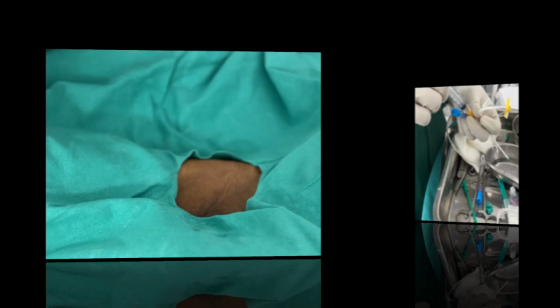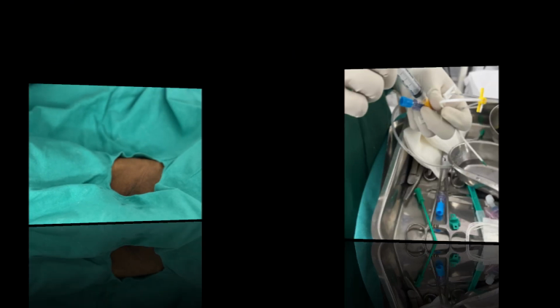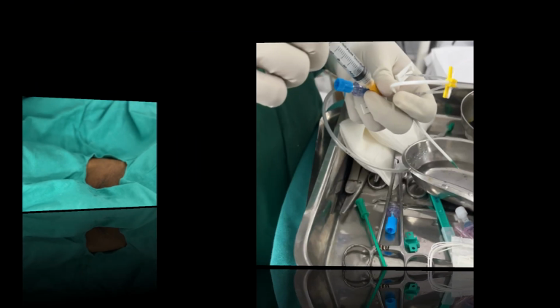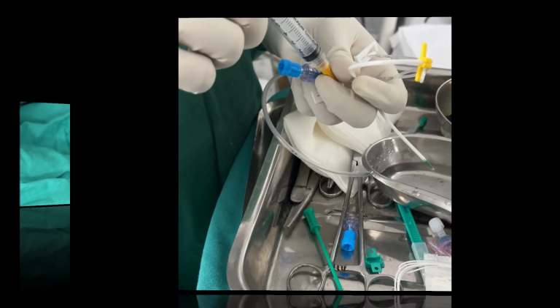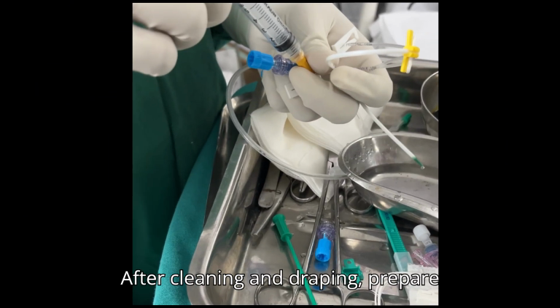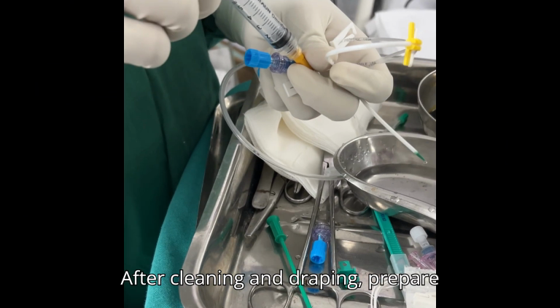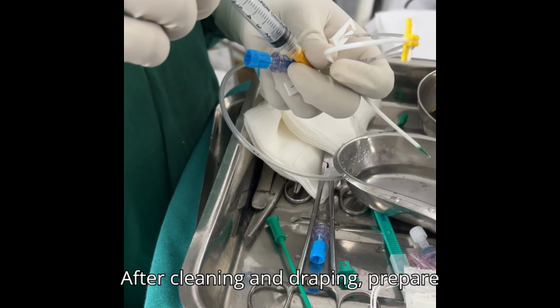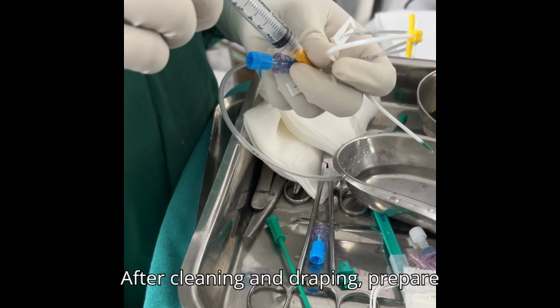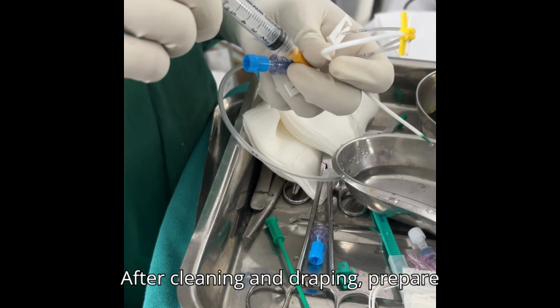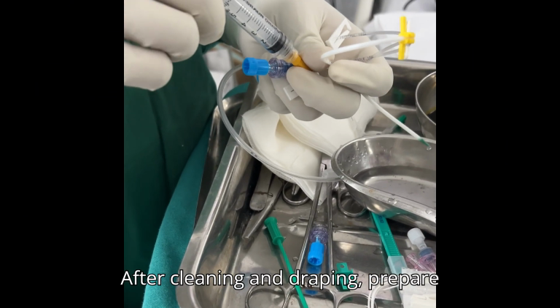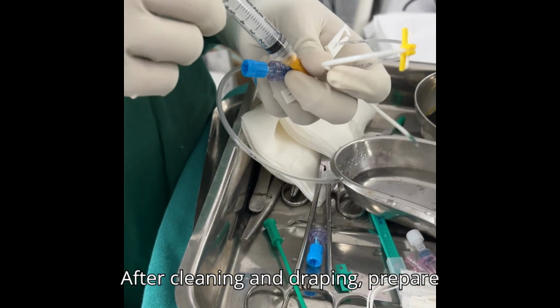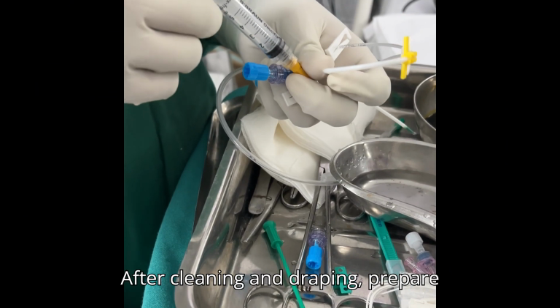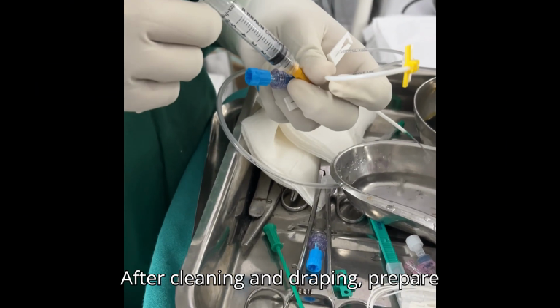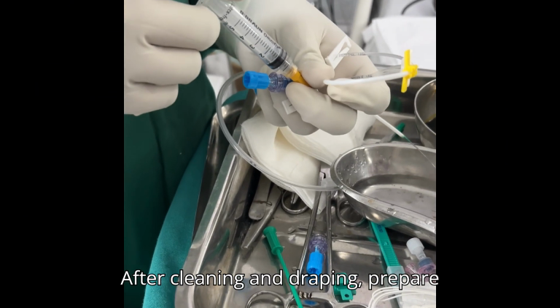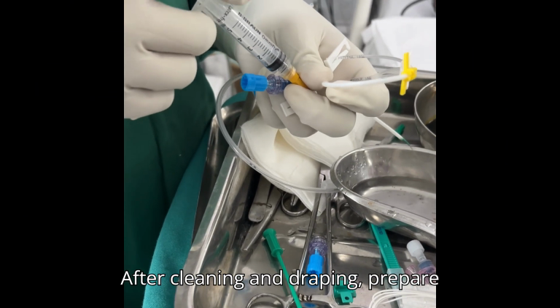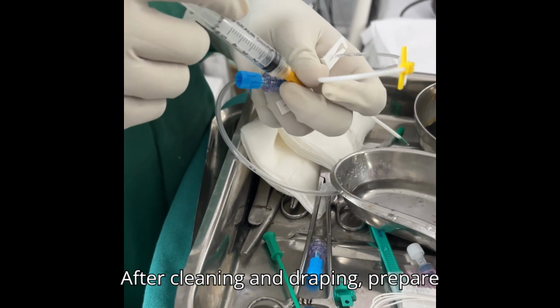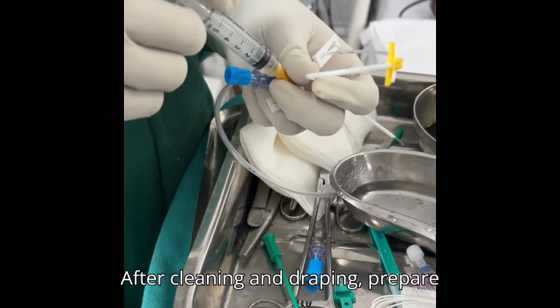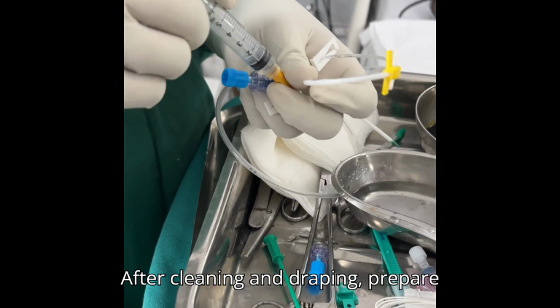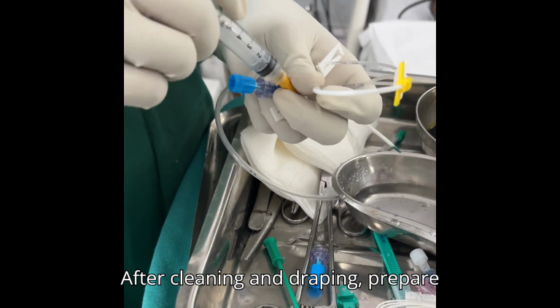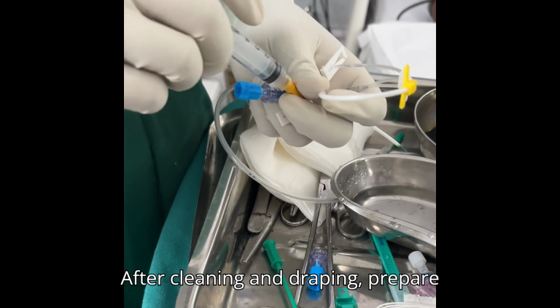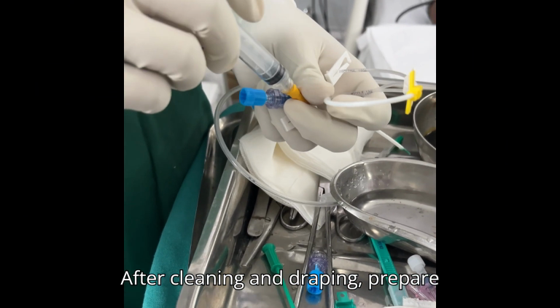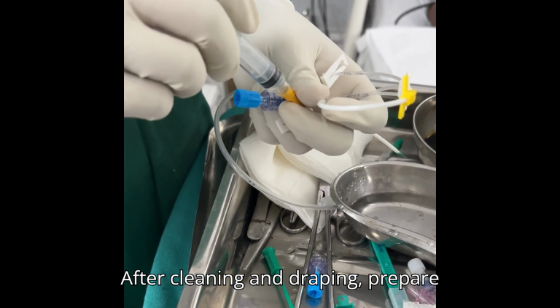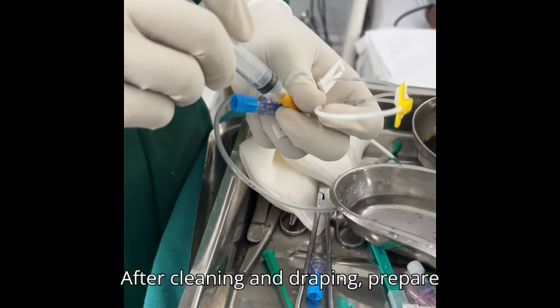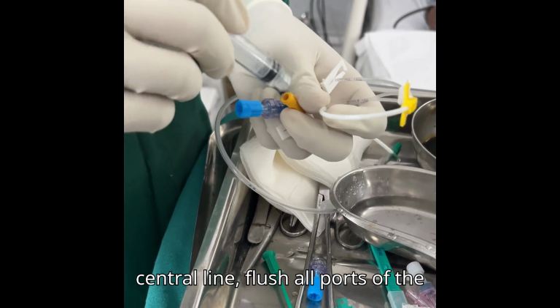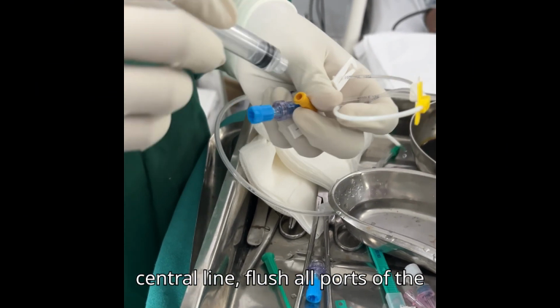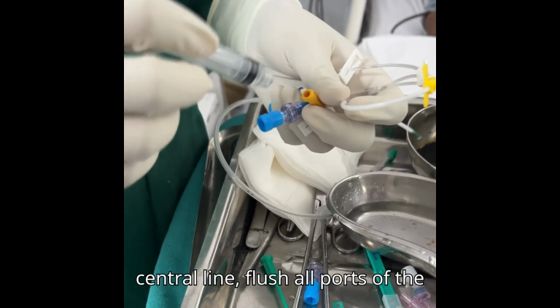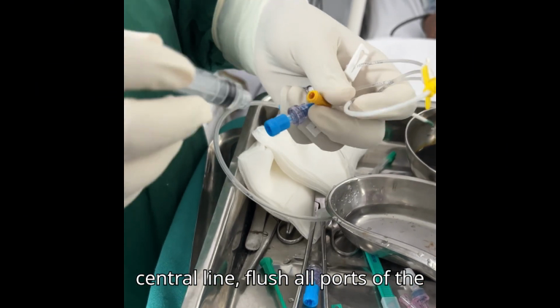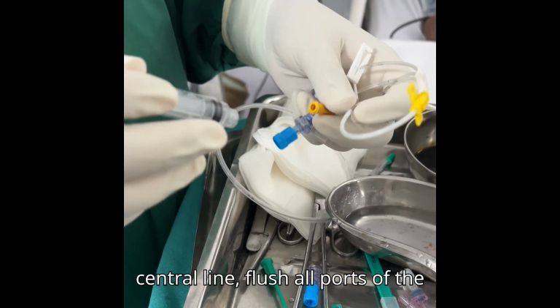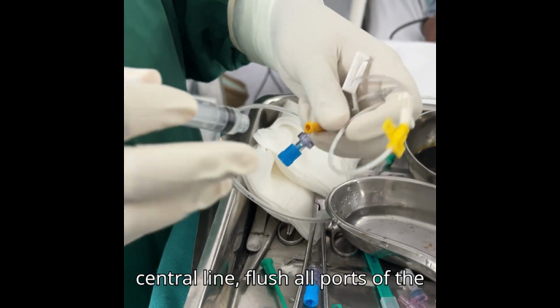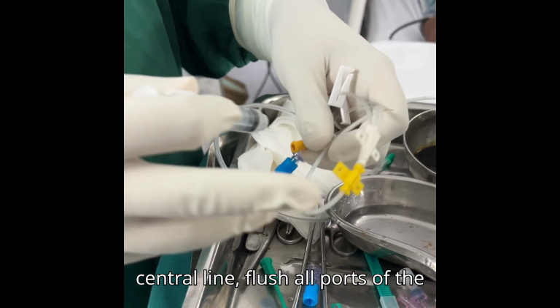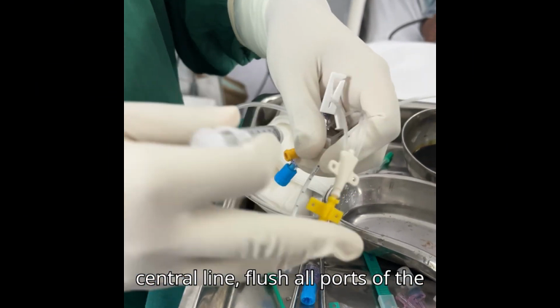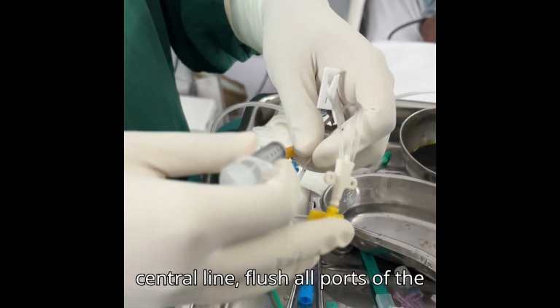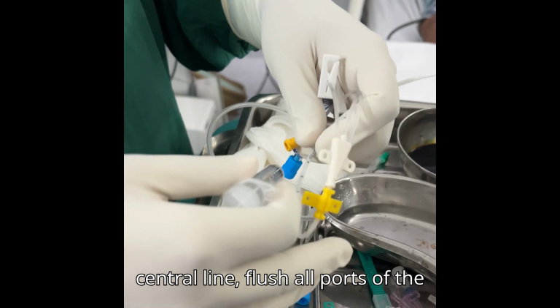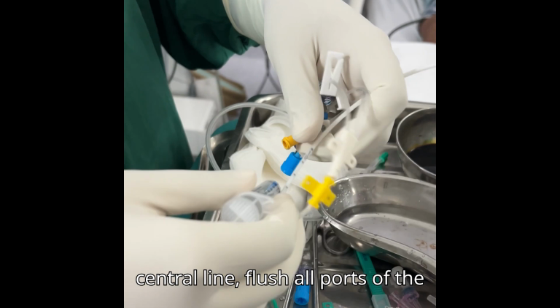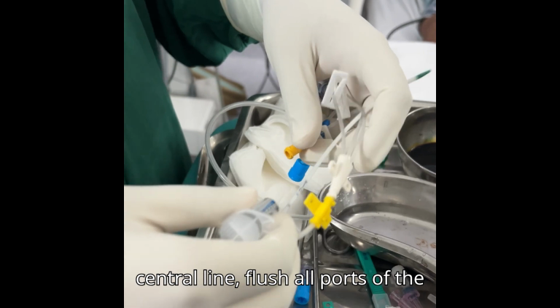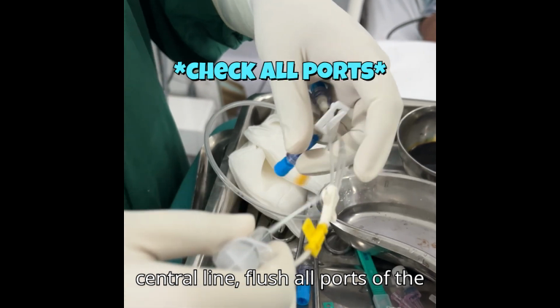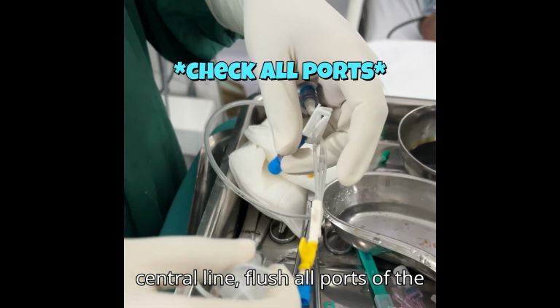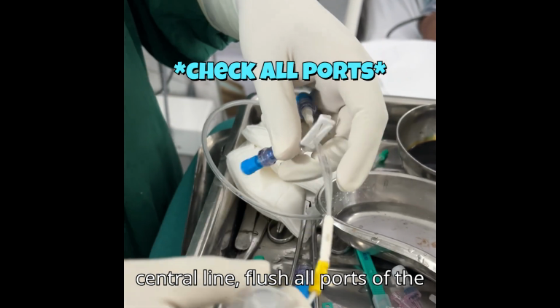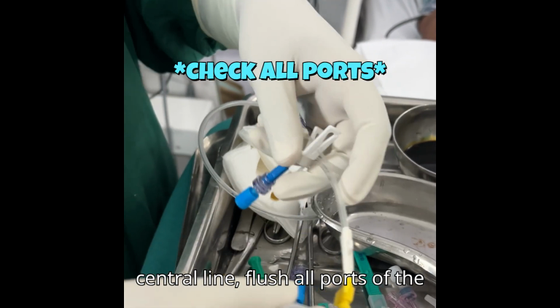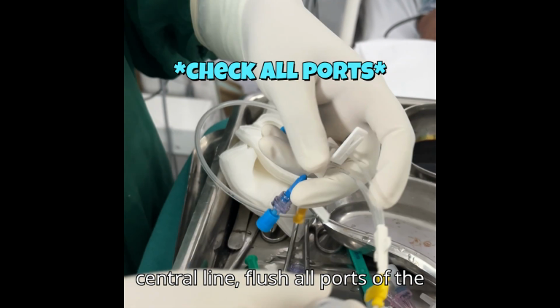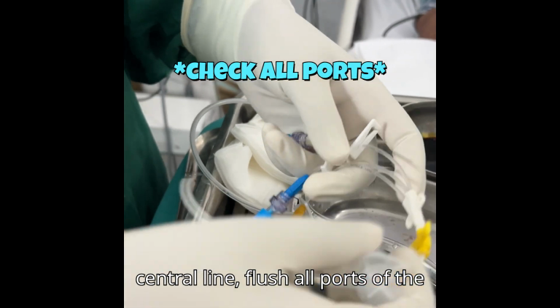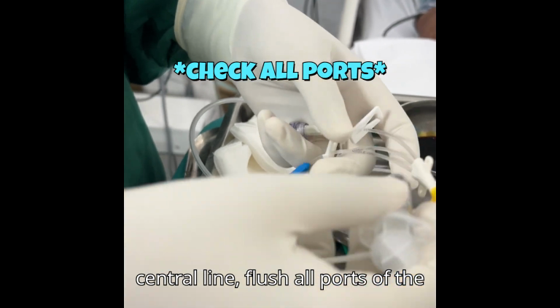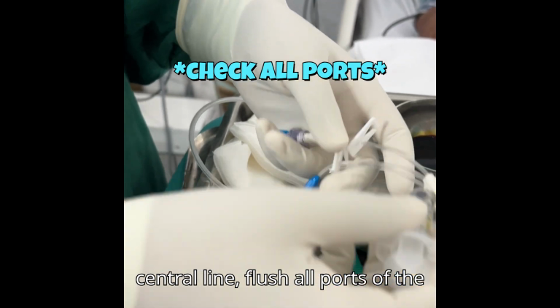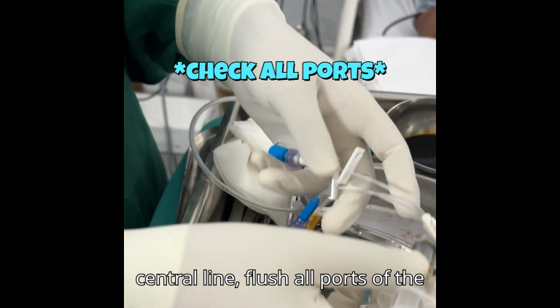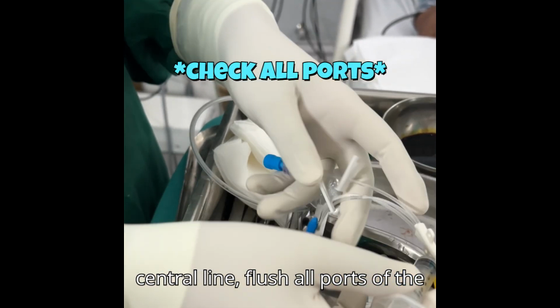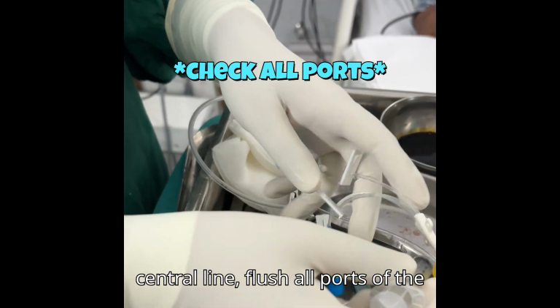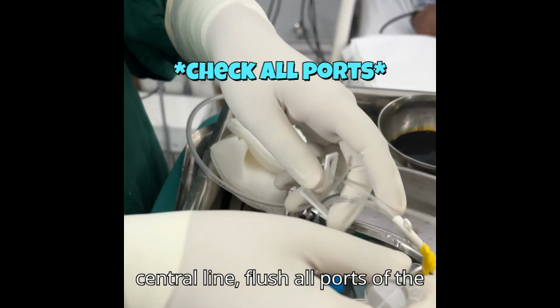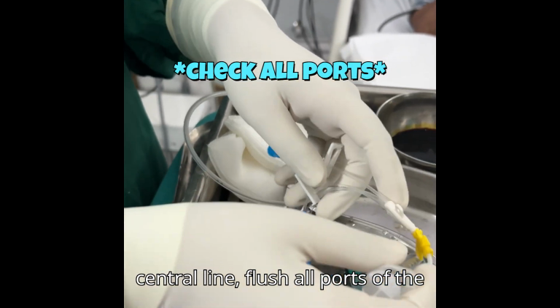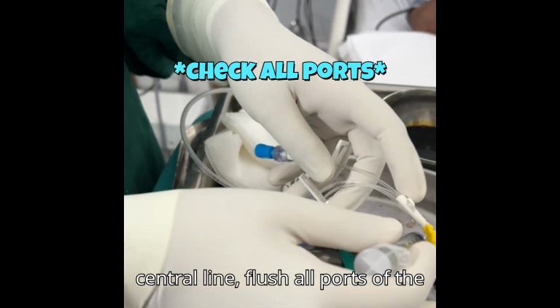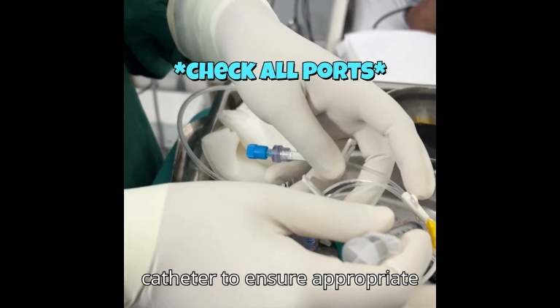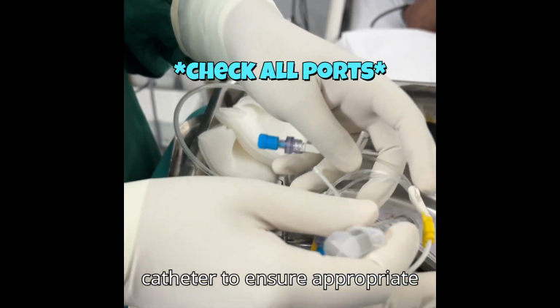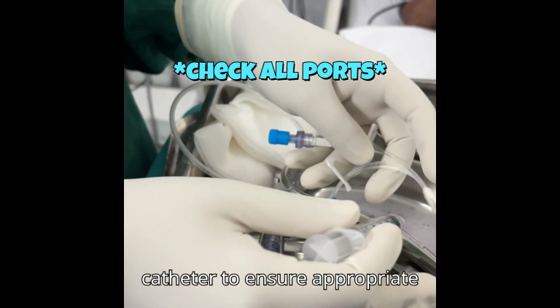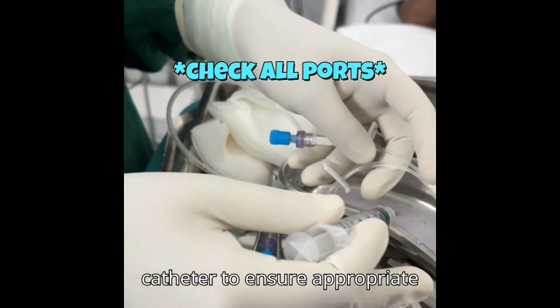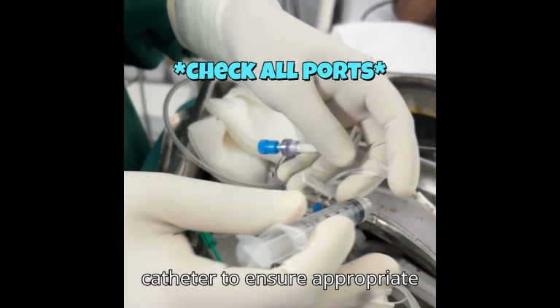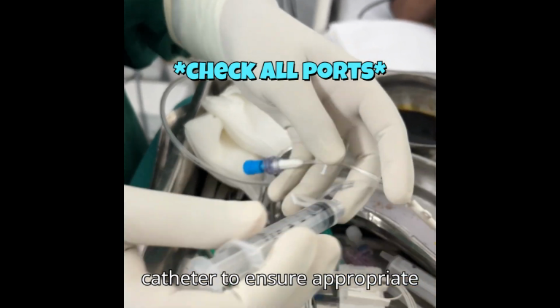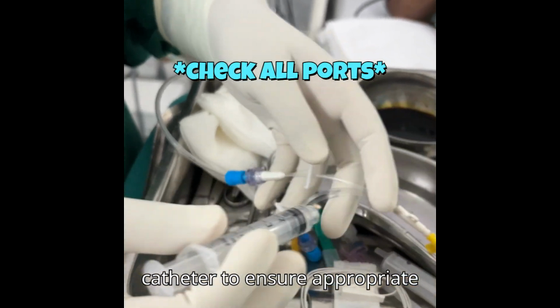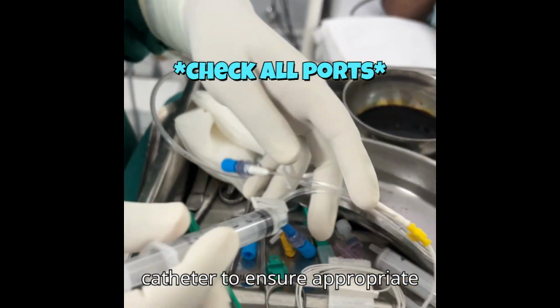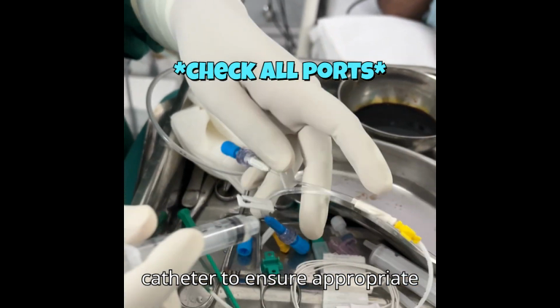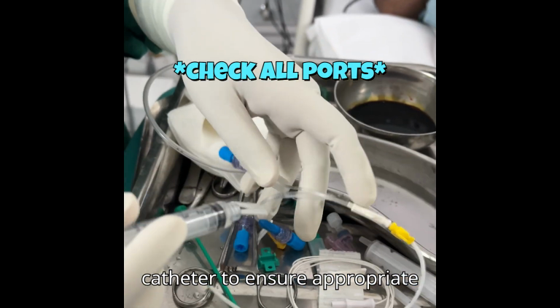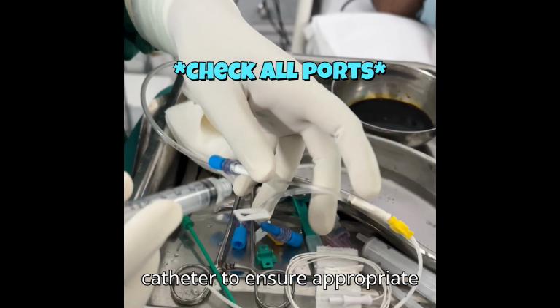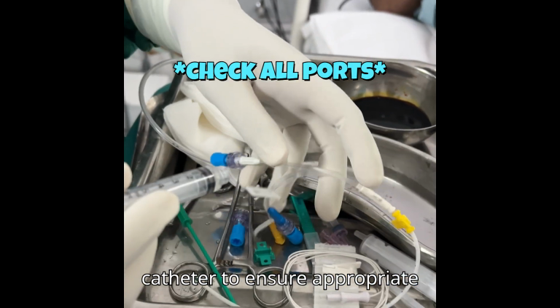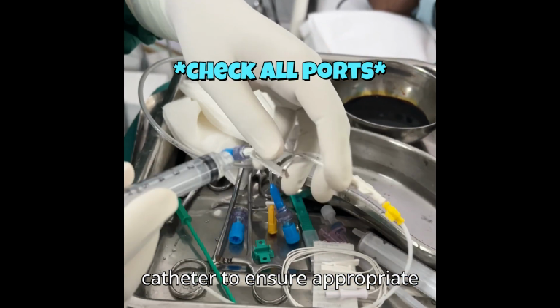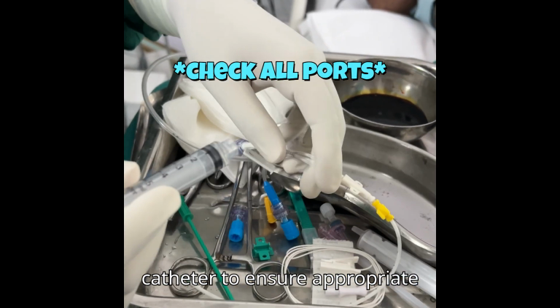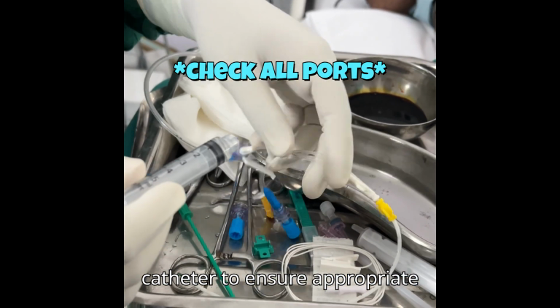After cleaning and draping, prepare the central line and flush all ports of the catheter to ensure appropriate functioning.